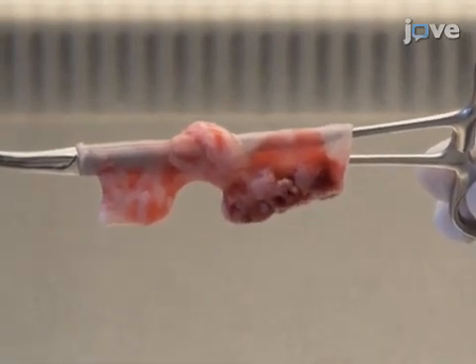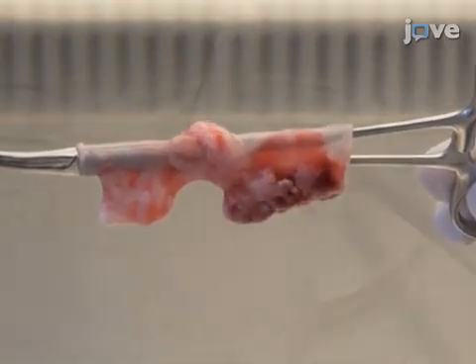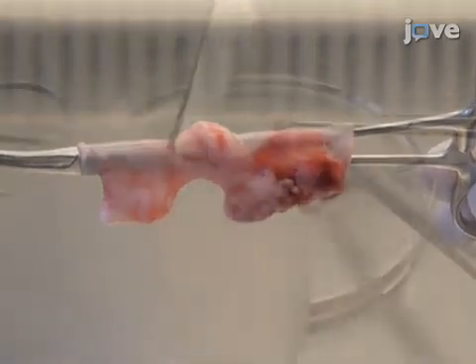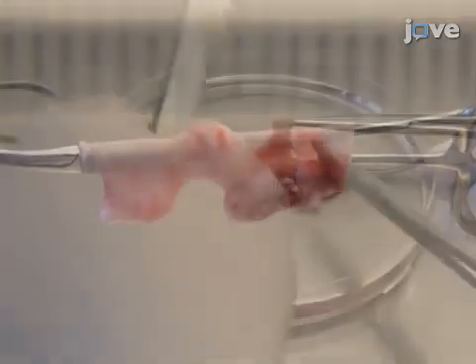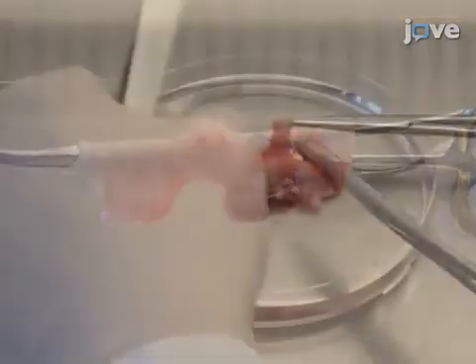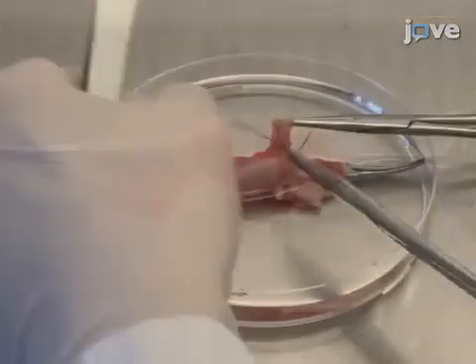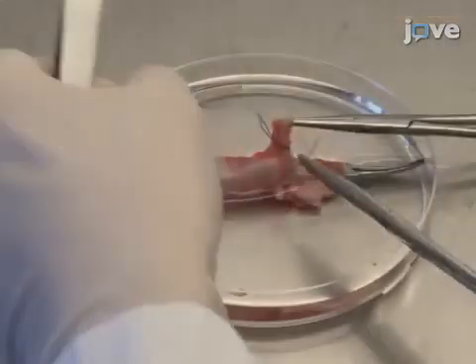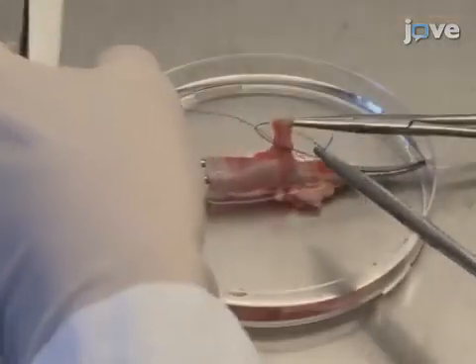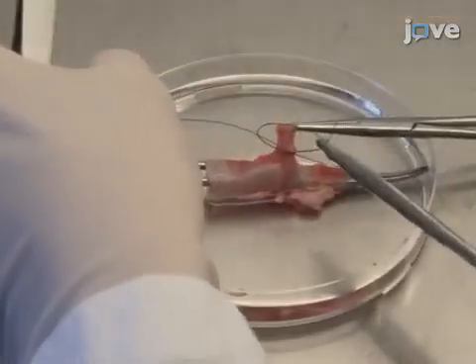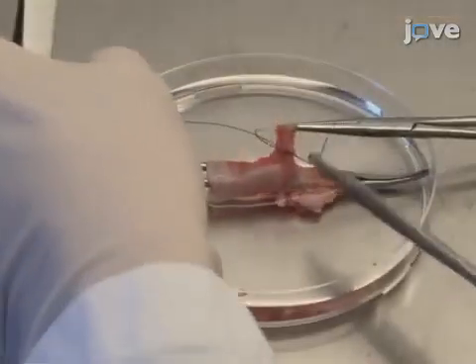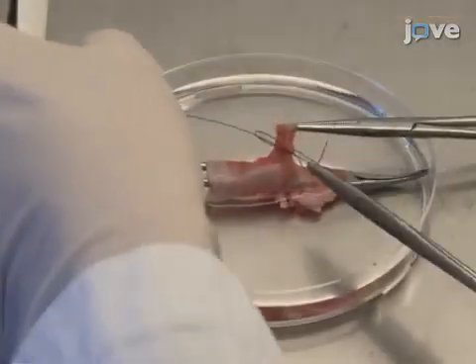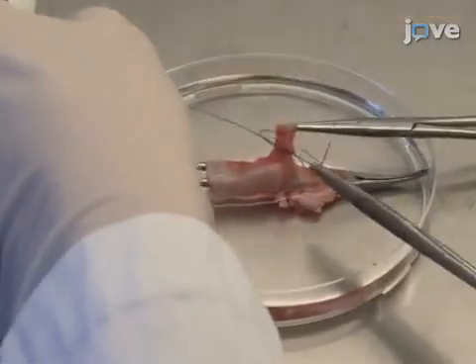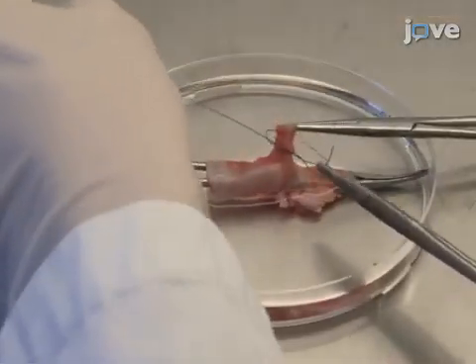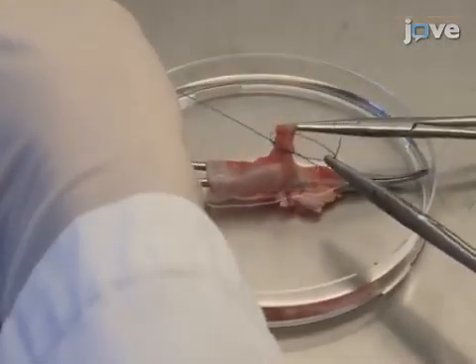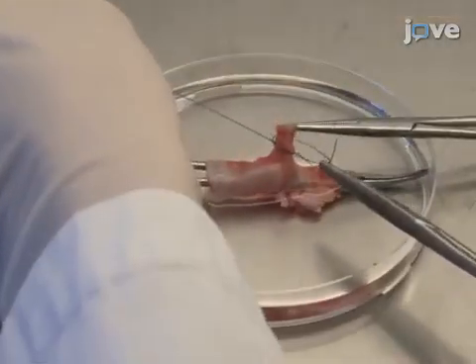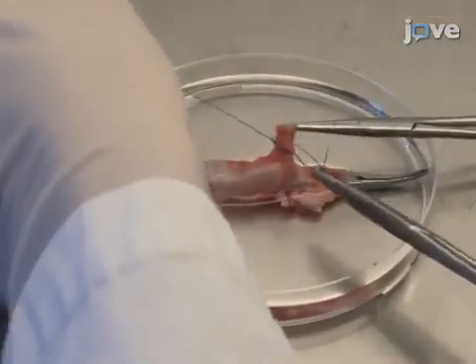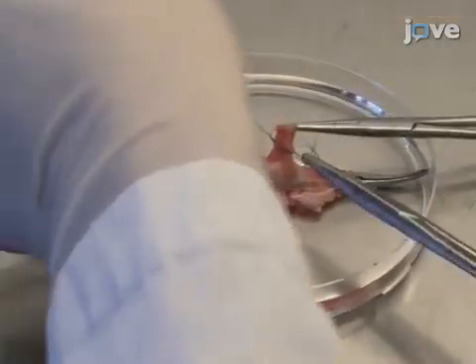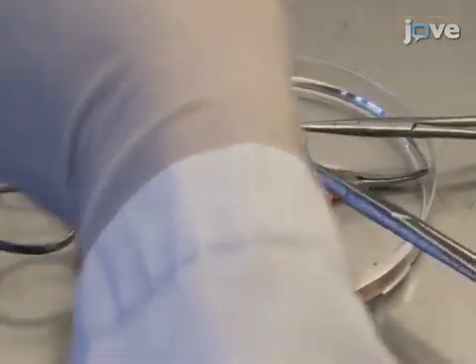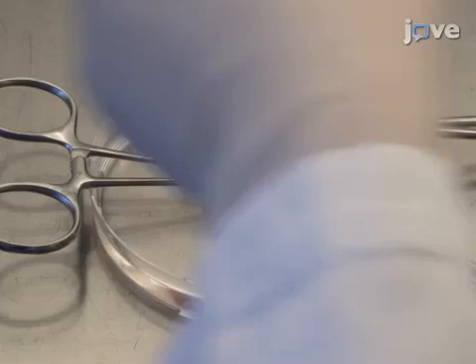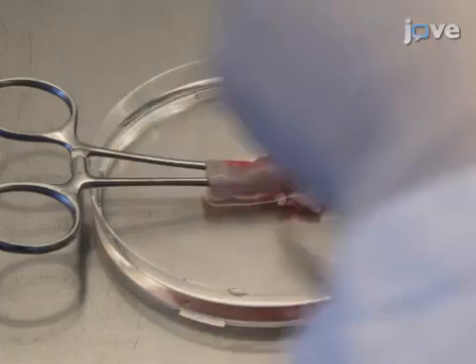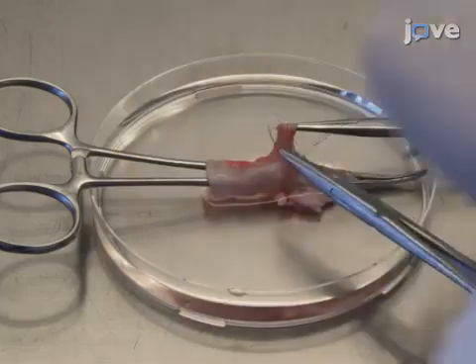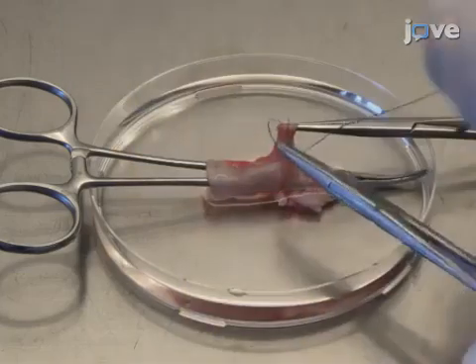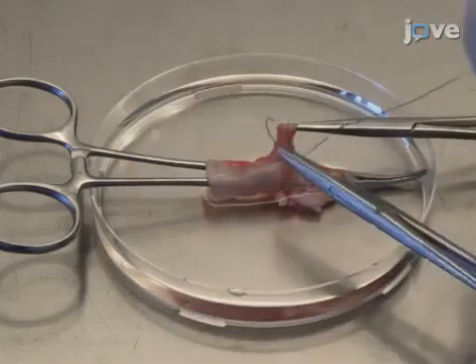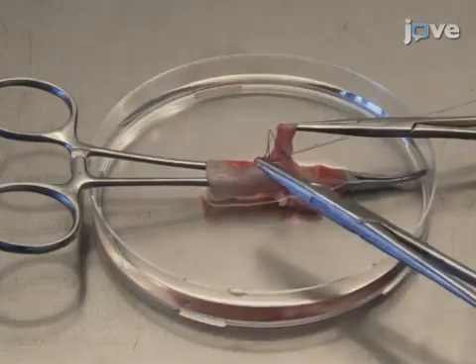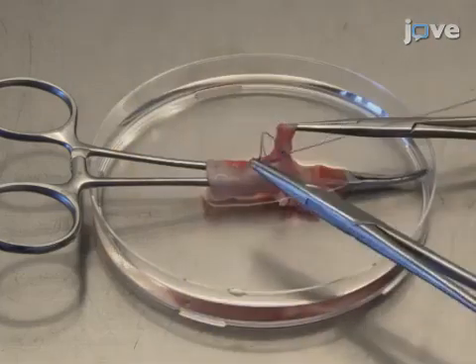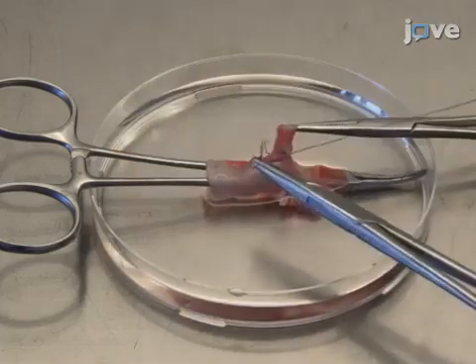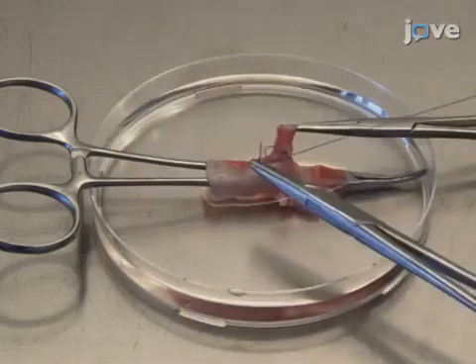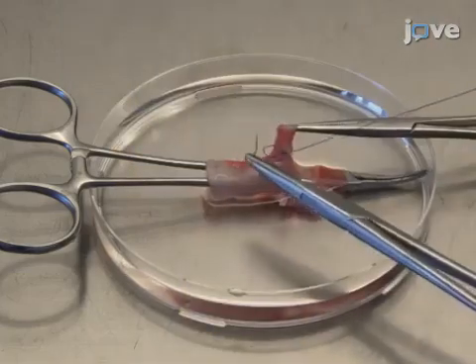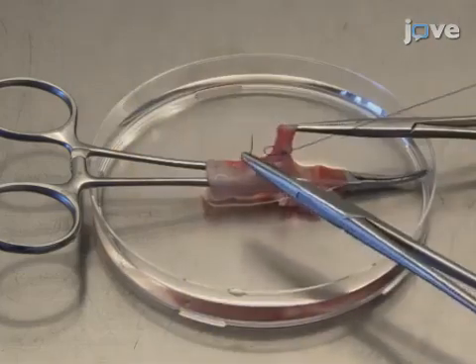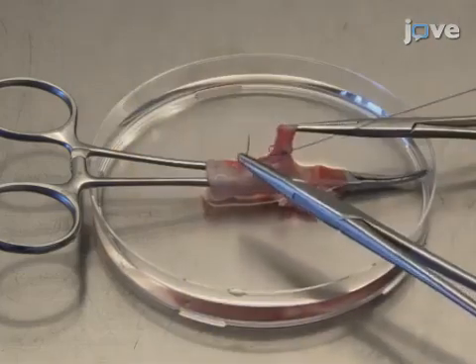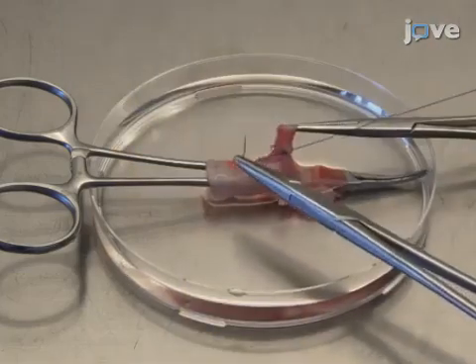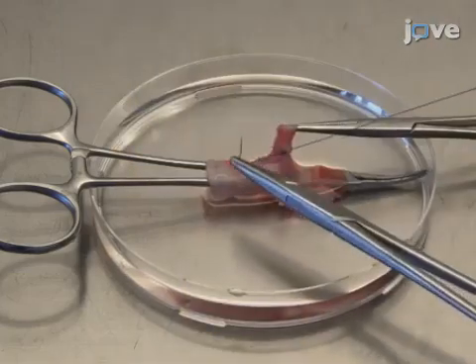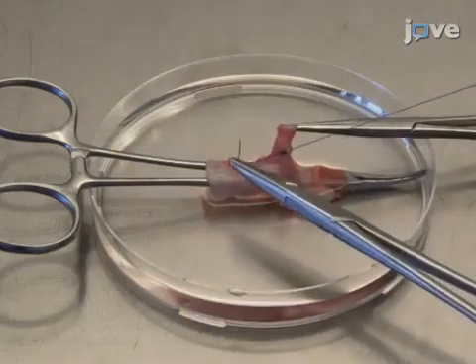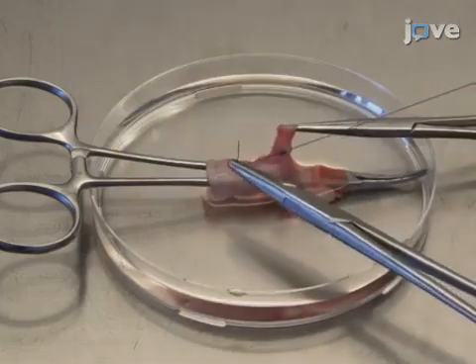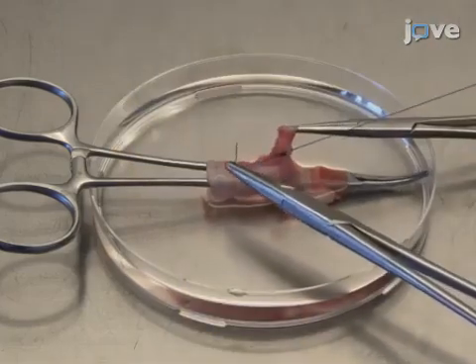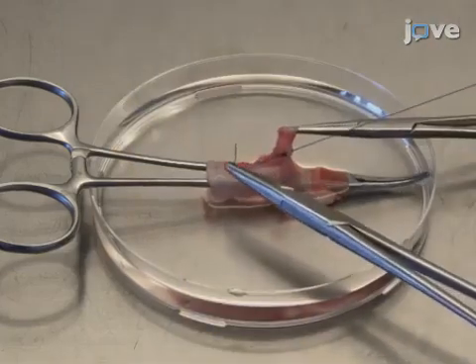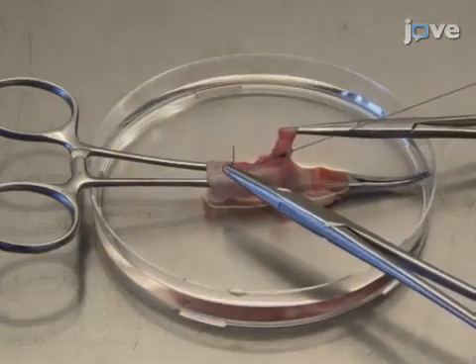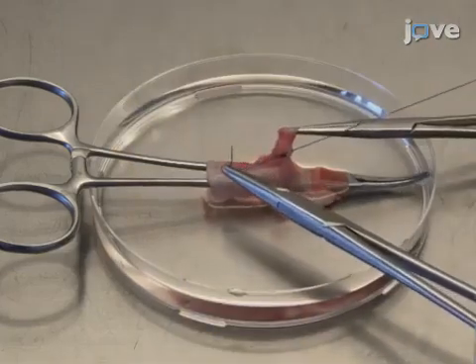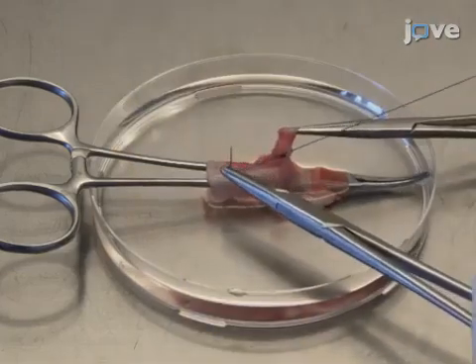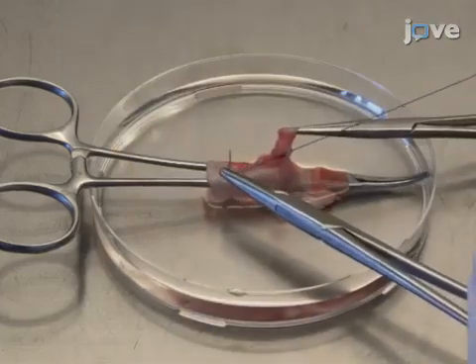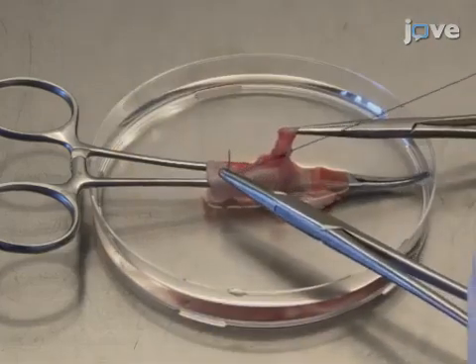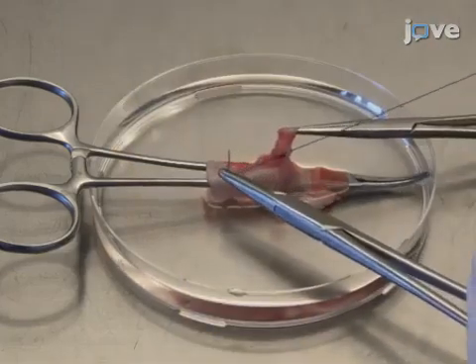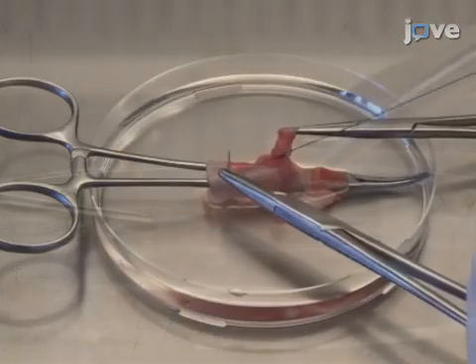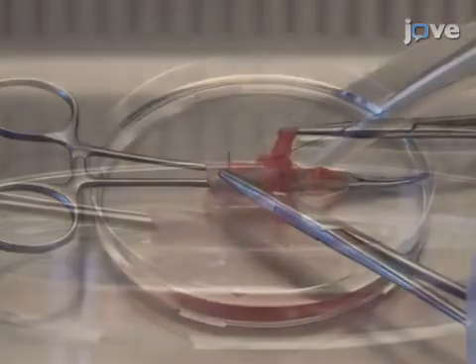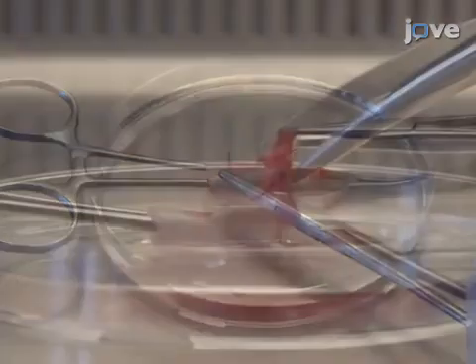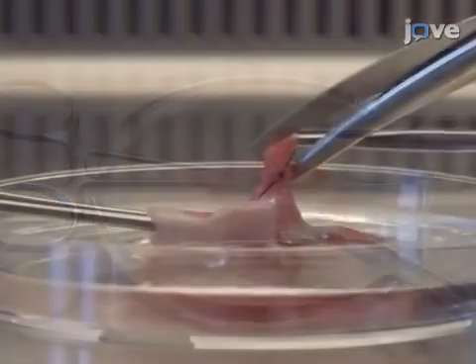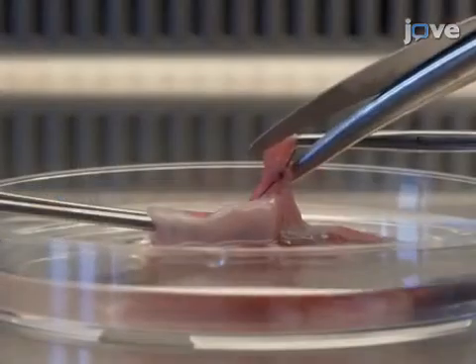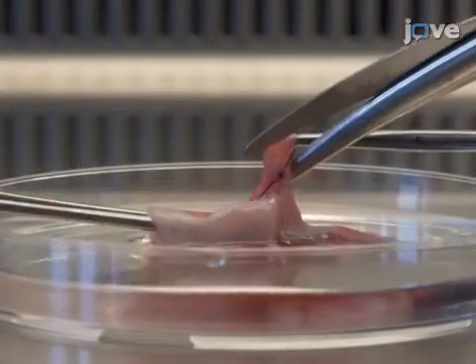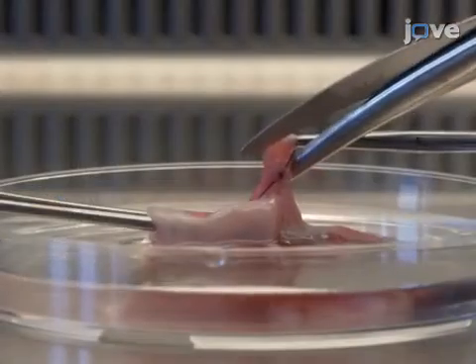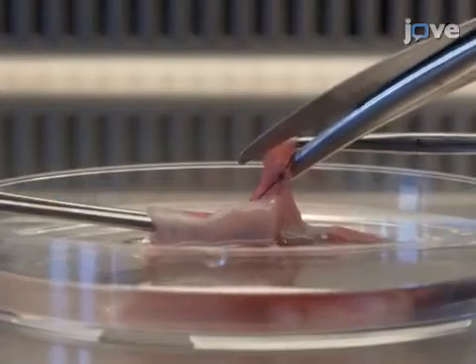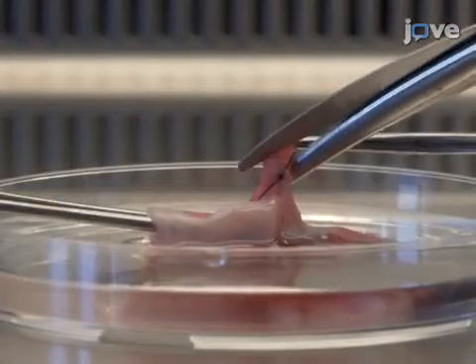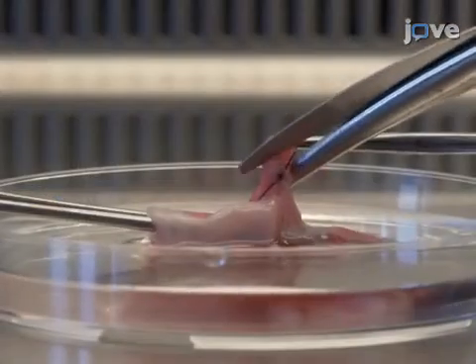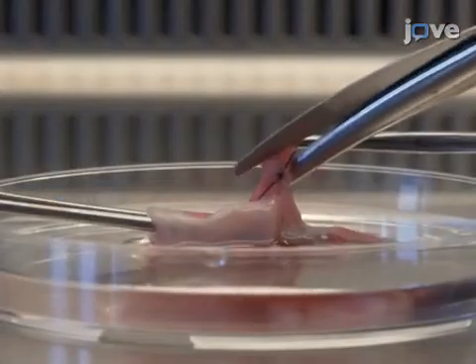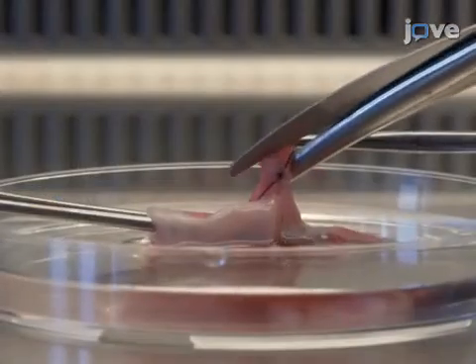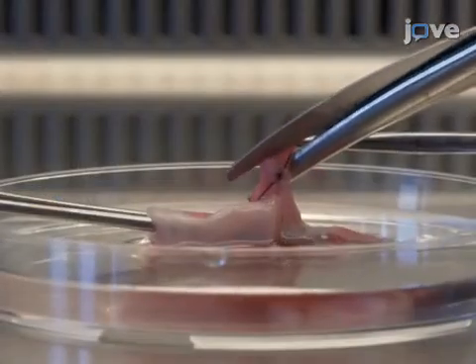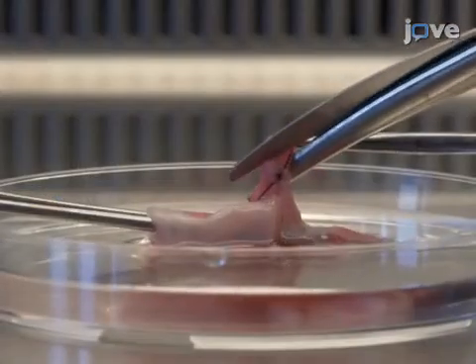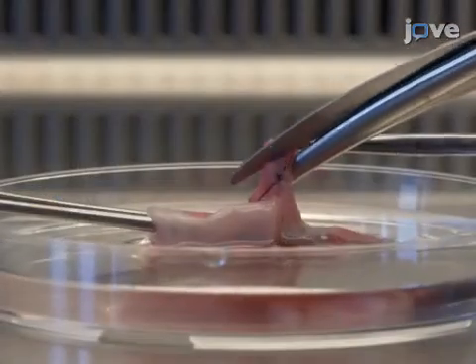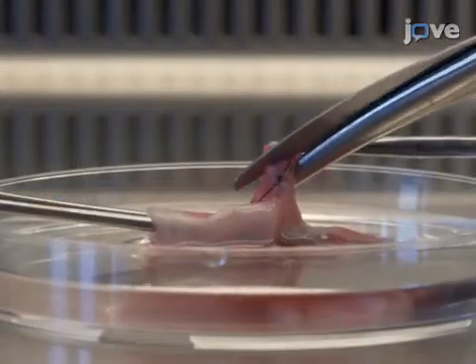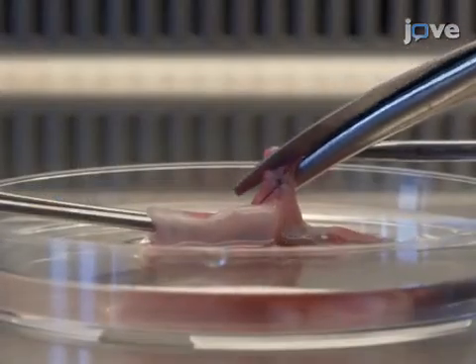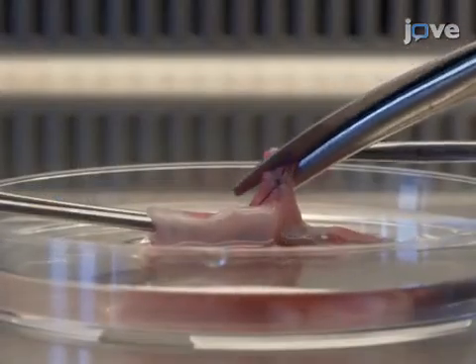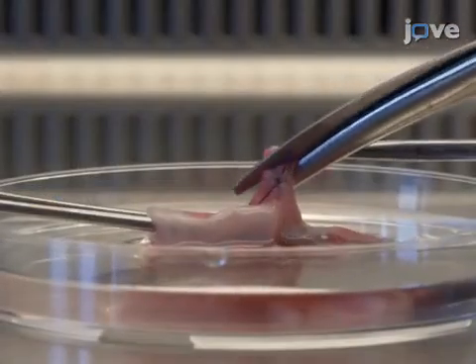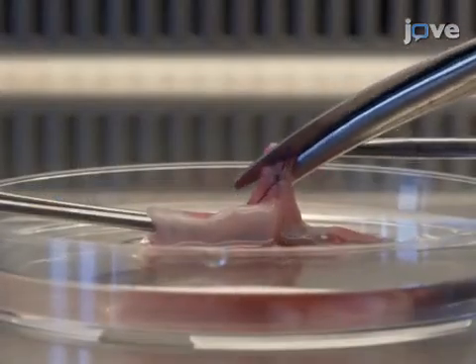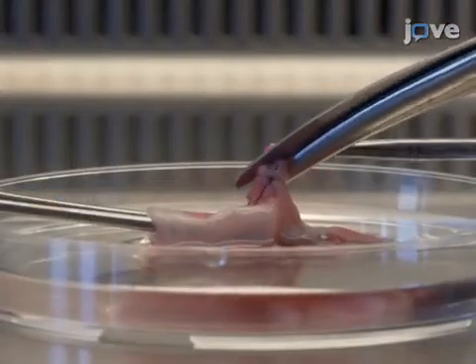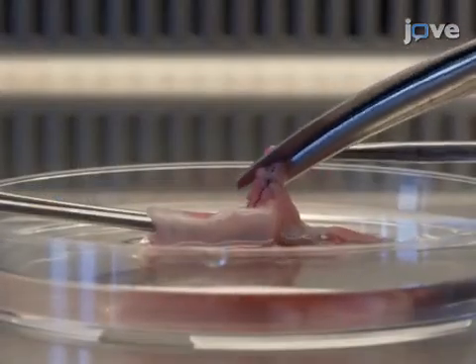Use ligatures to close any branches of the vessel, and then use surgical scissors or a scalpel to remove the branches.